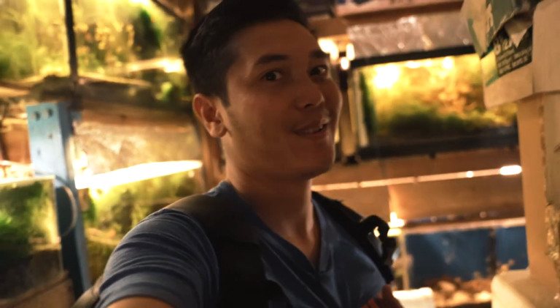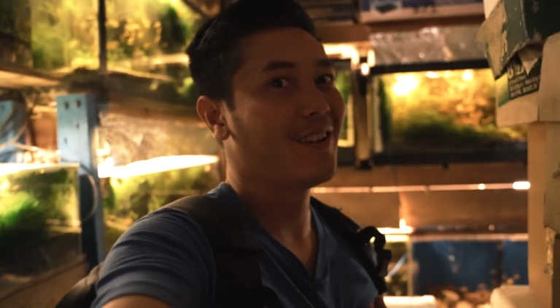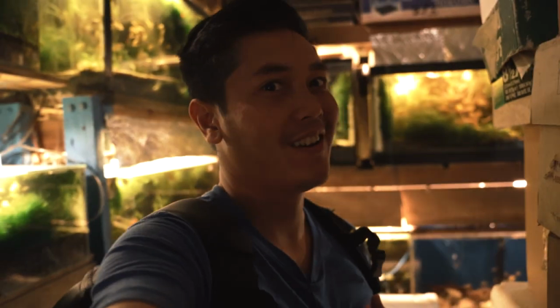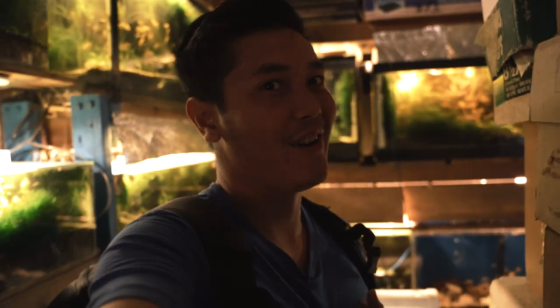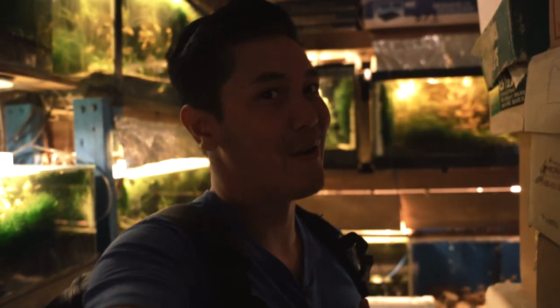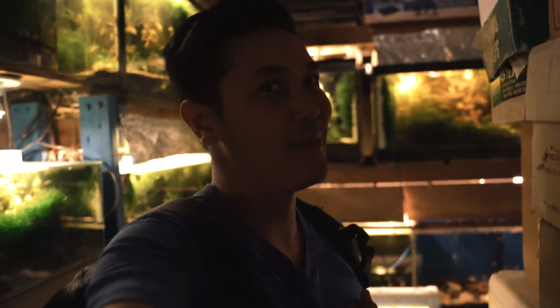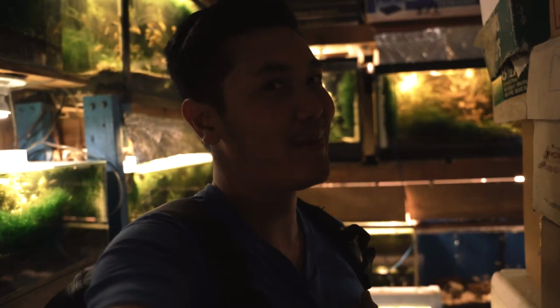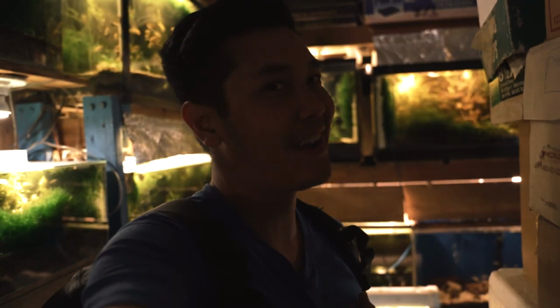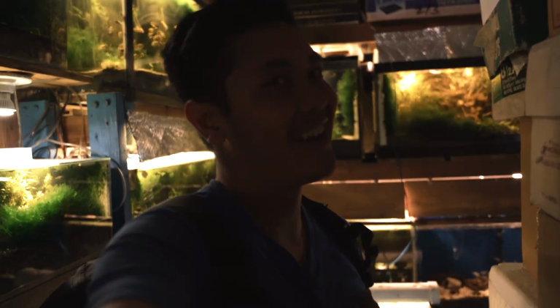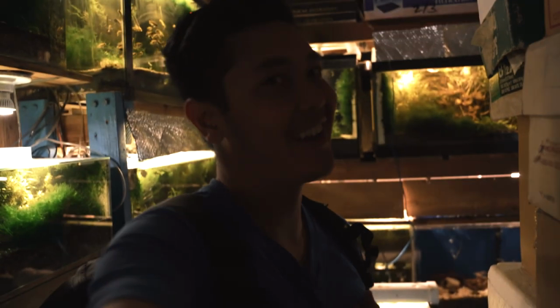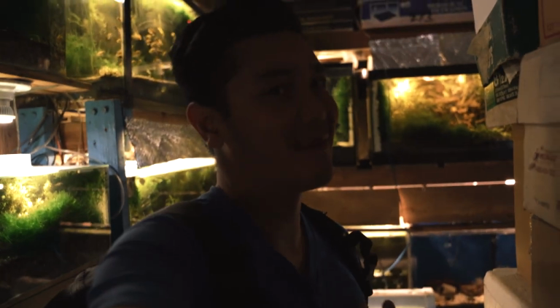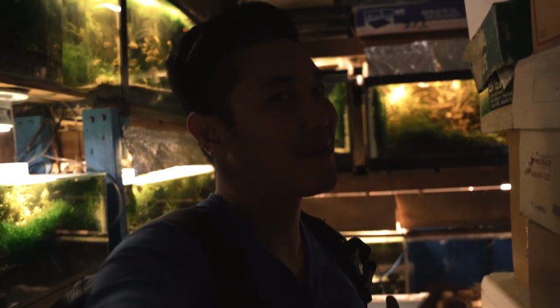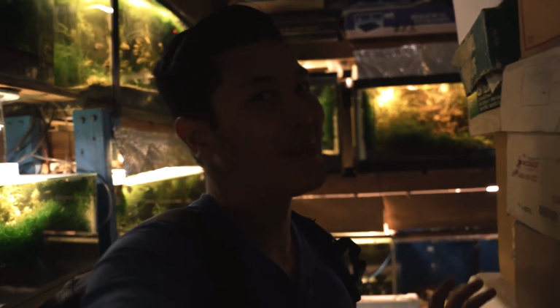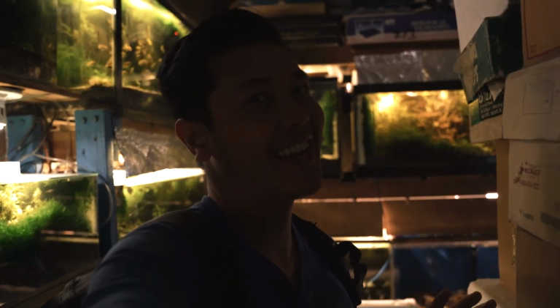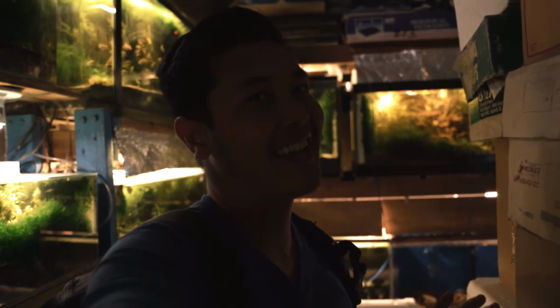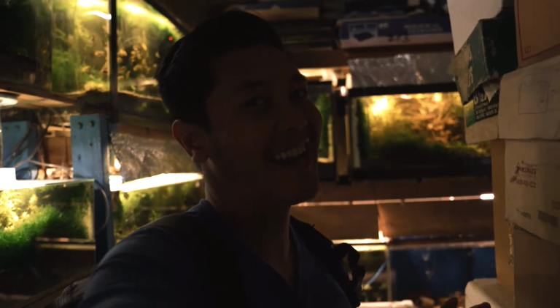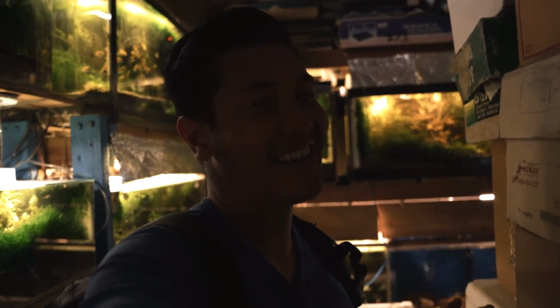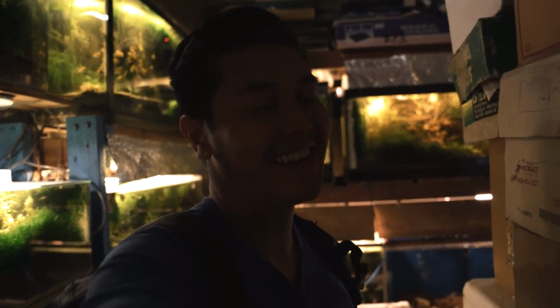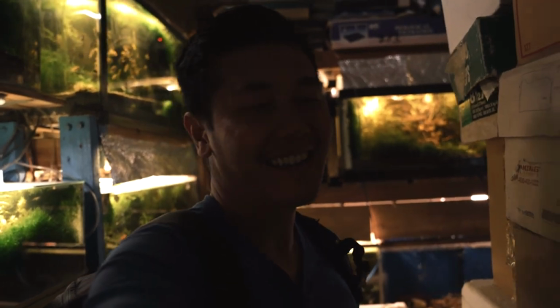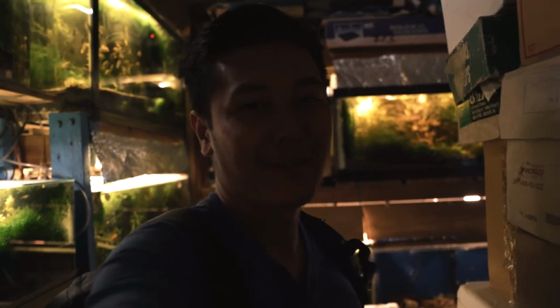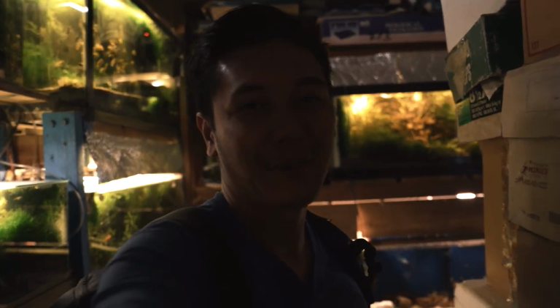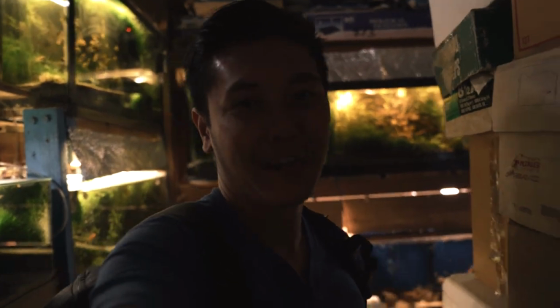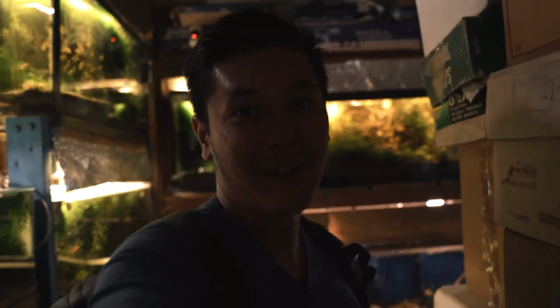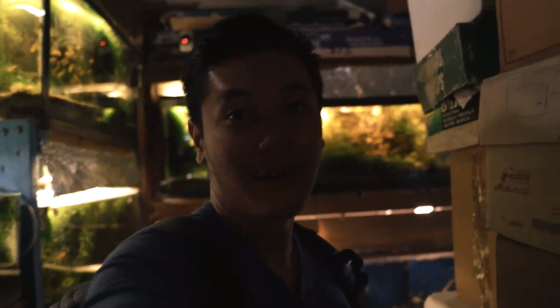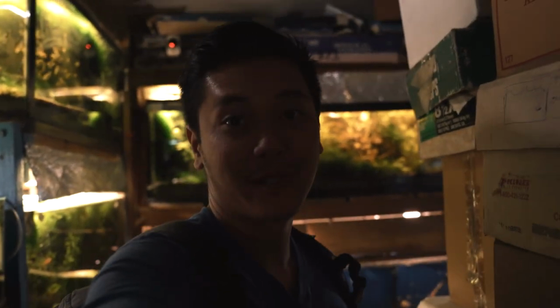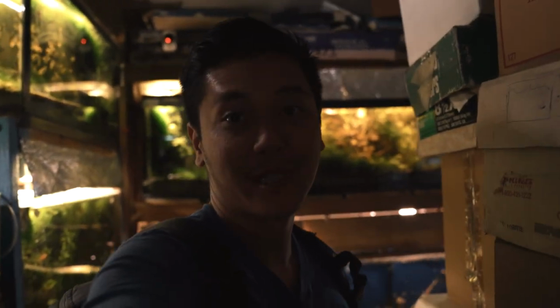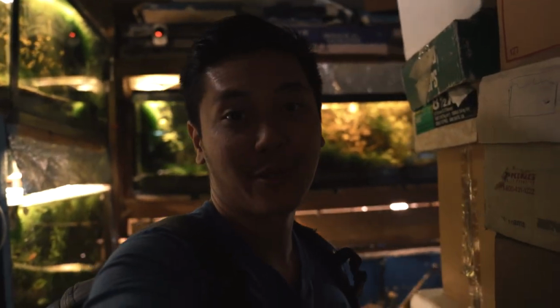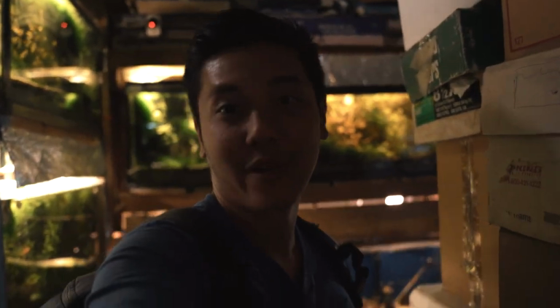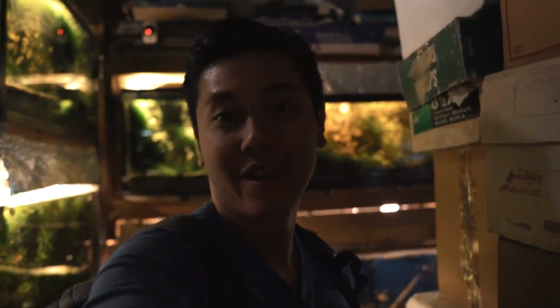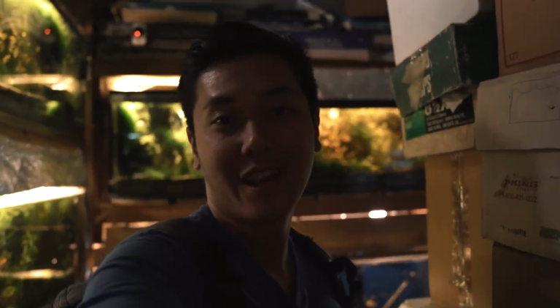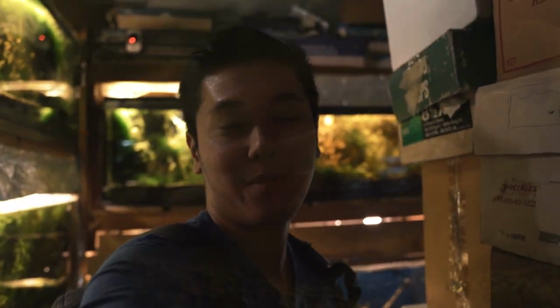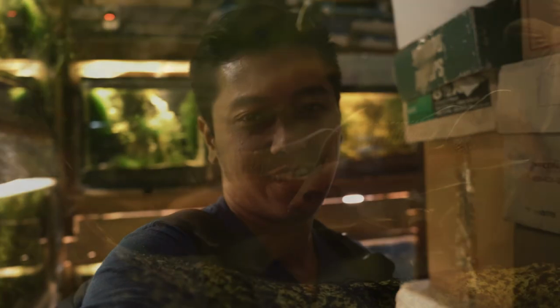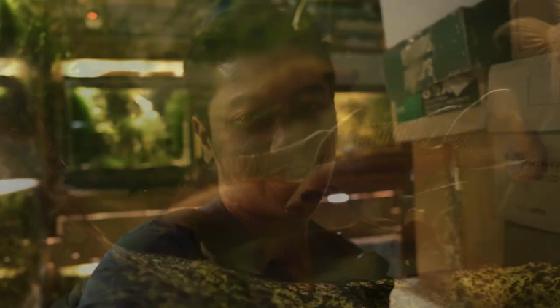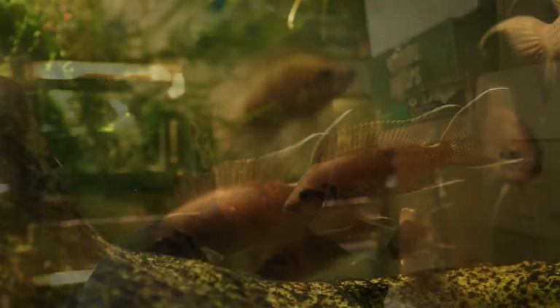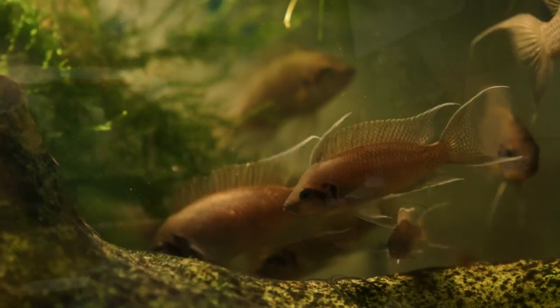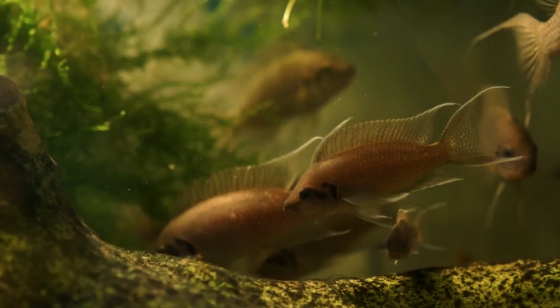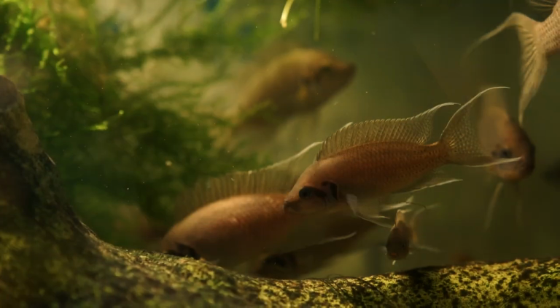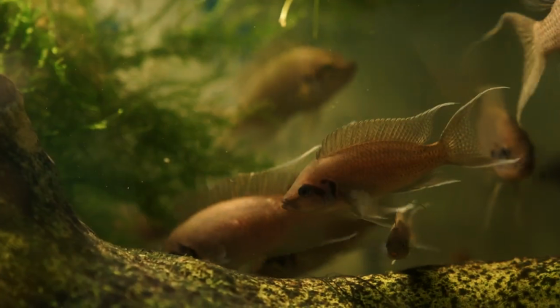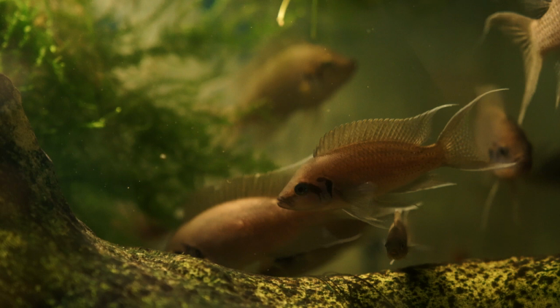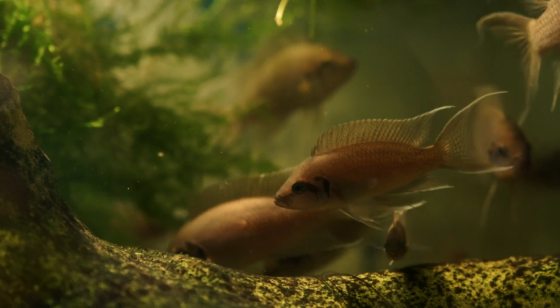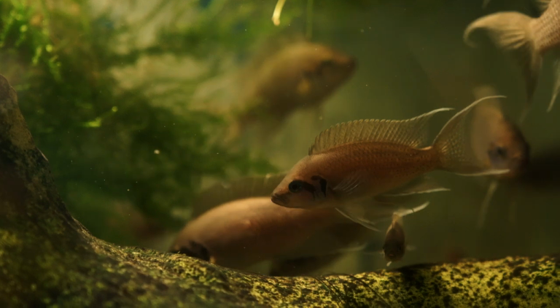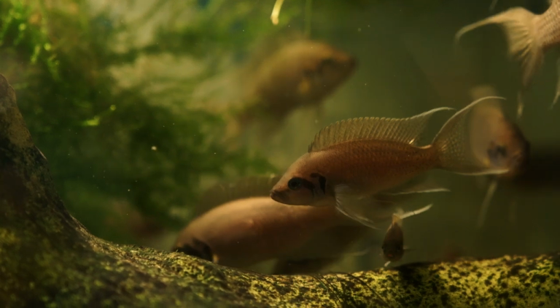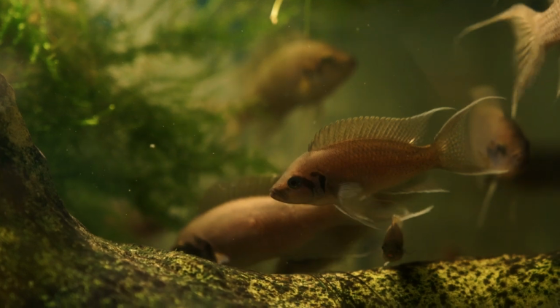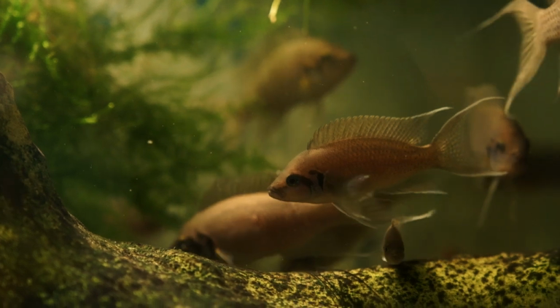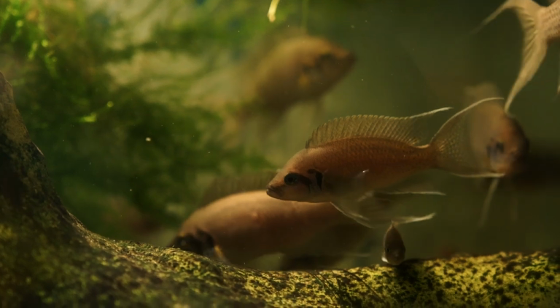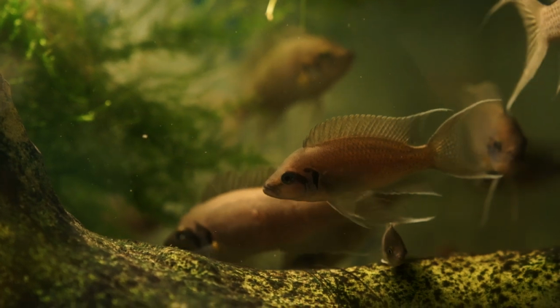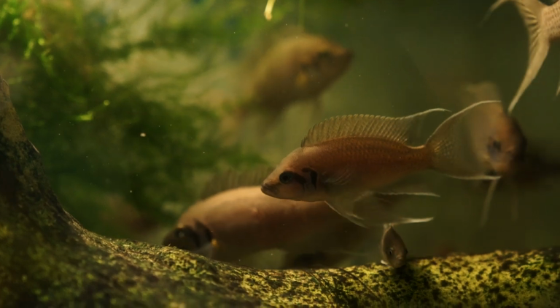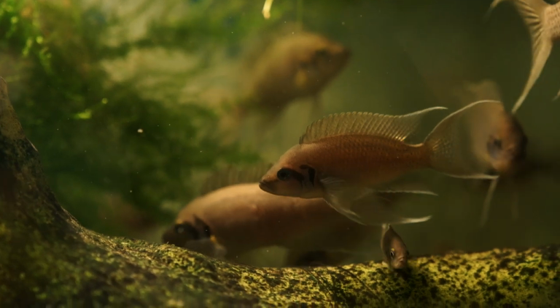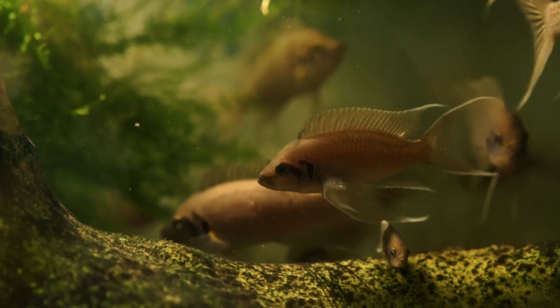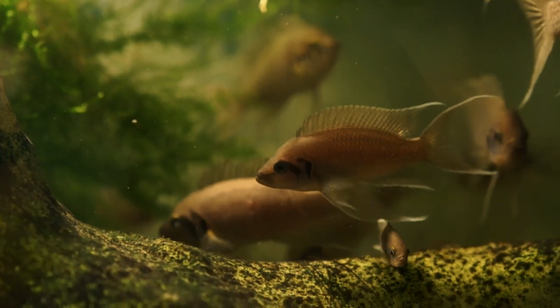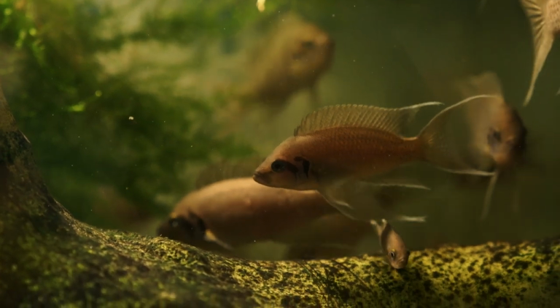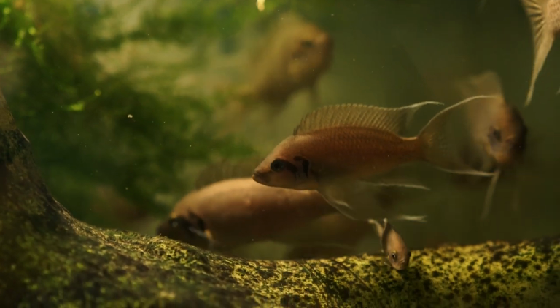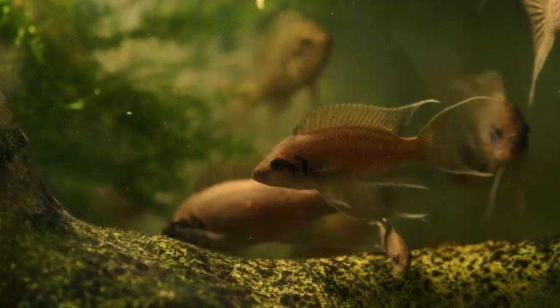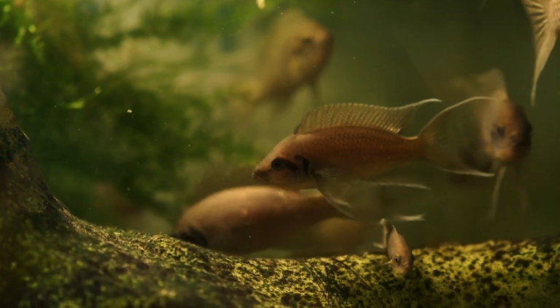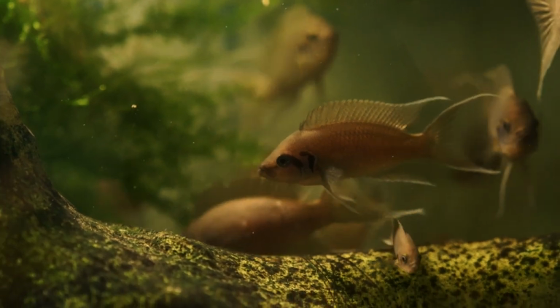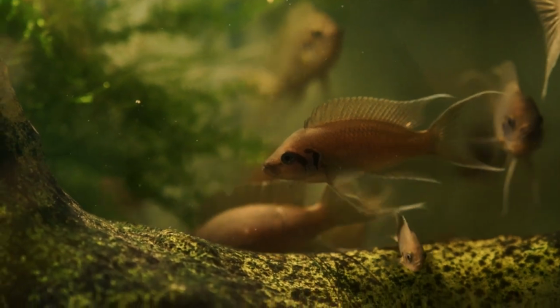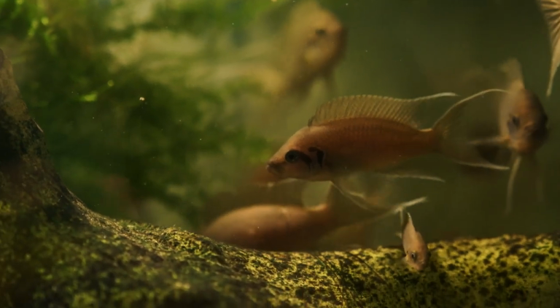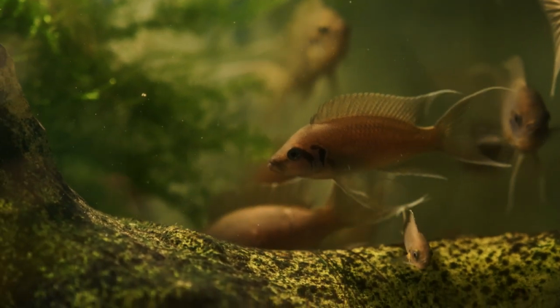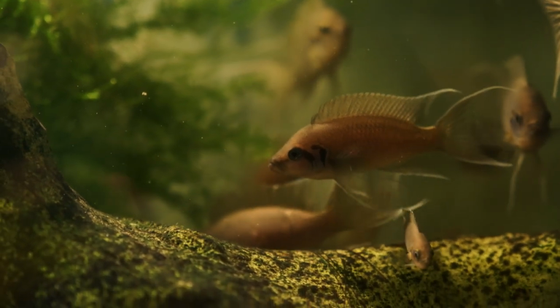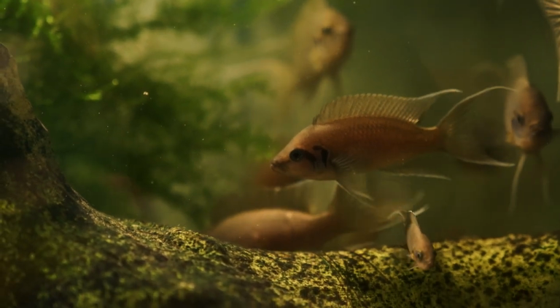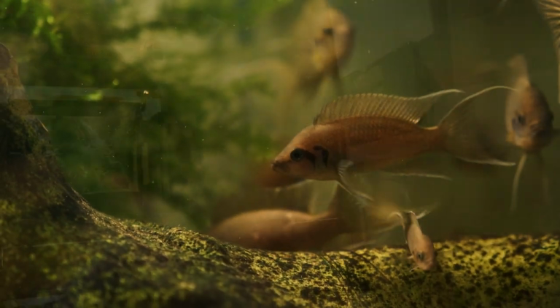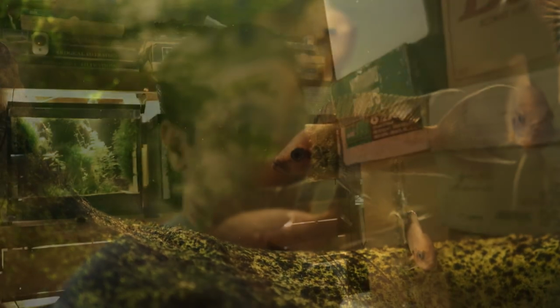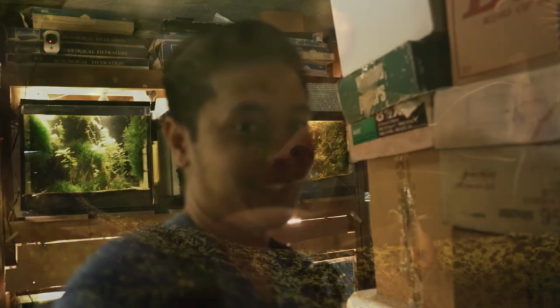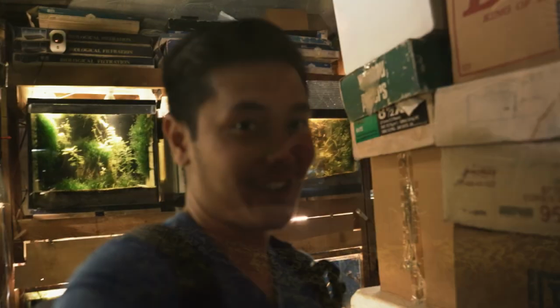Oh man, we're back at it. We're here at Ocean's Aquarium. Let's take a look around because this is my favorite store here in San Francisco.